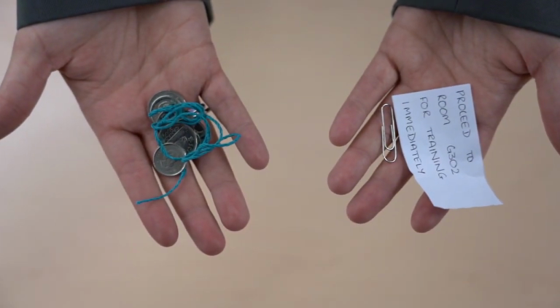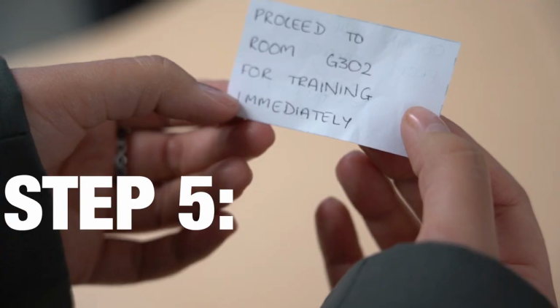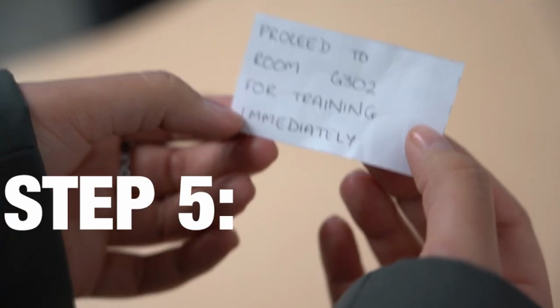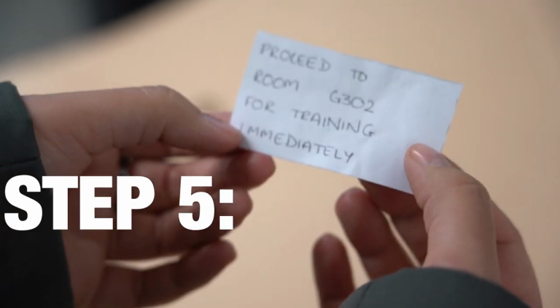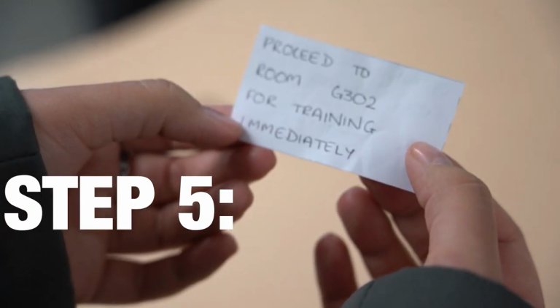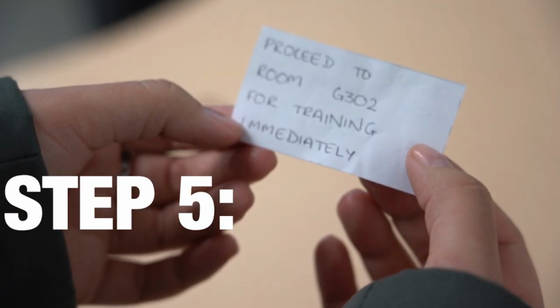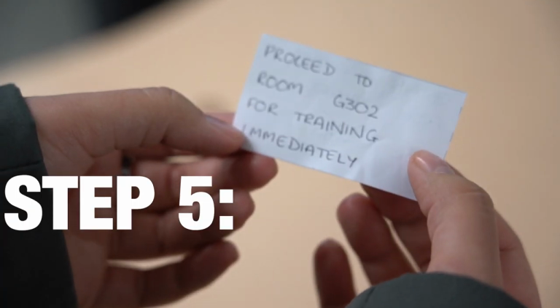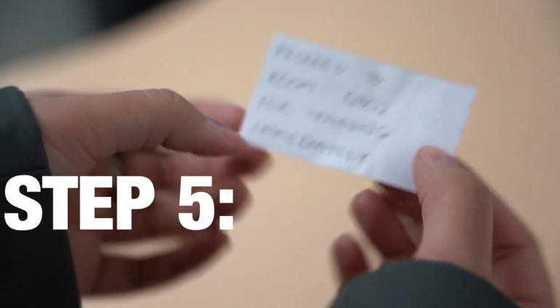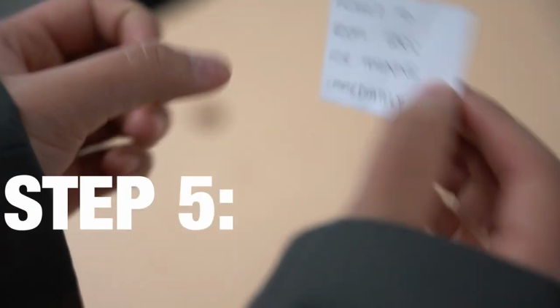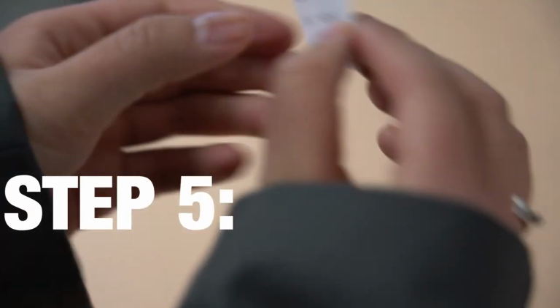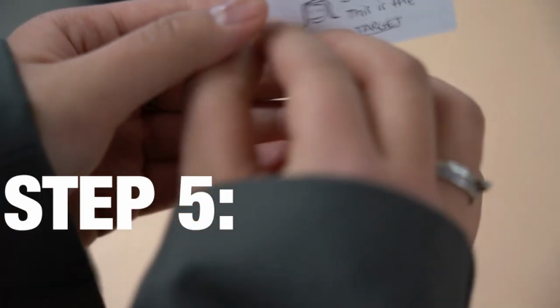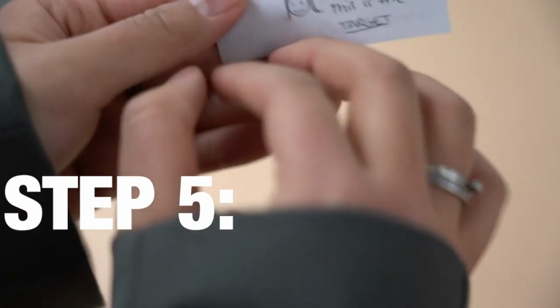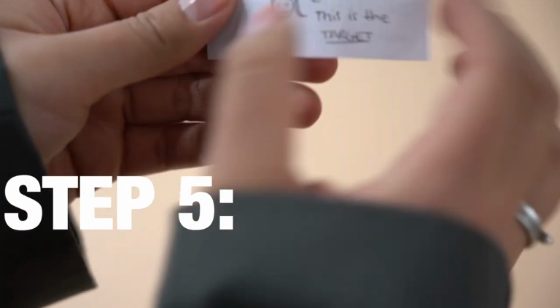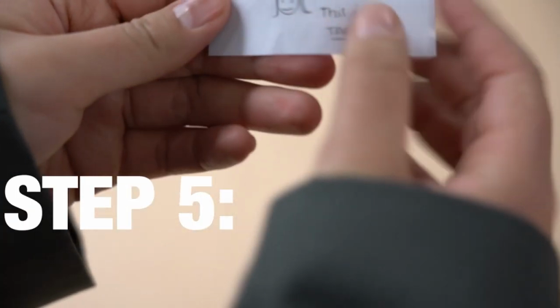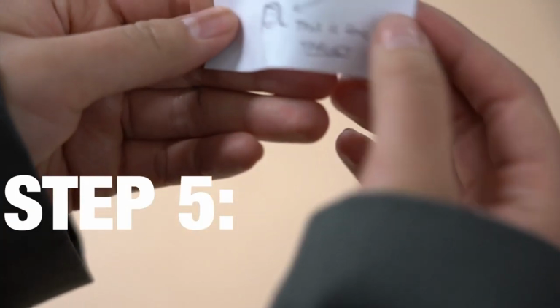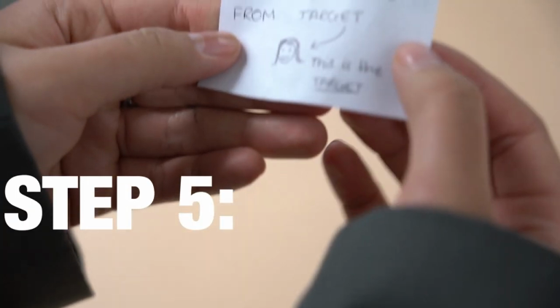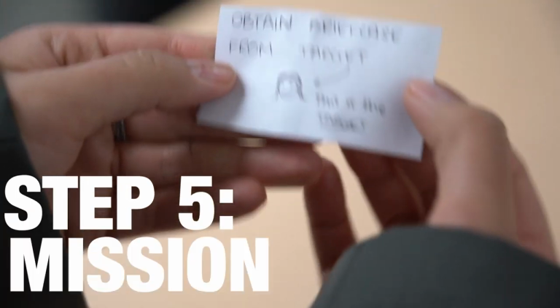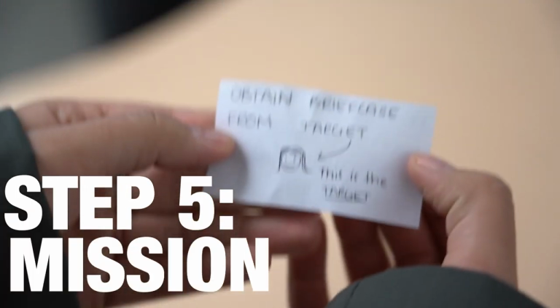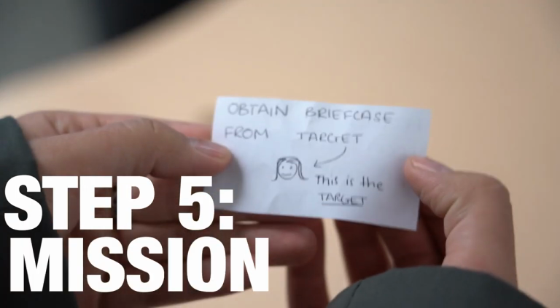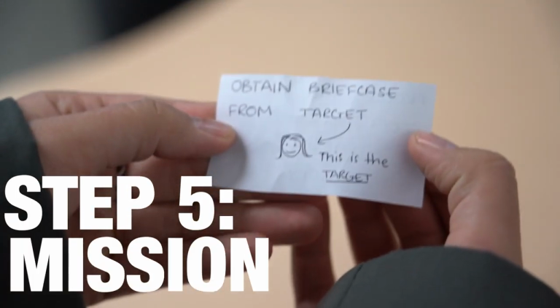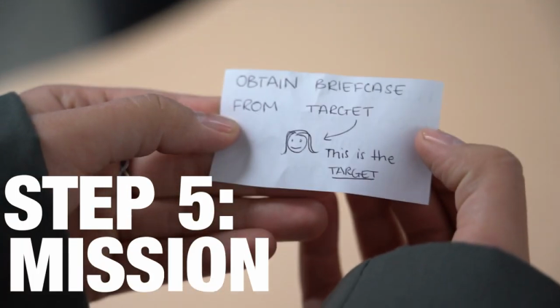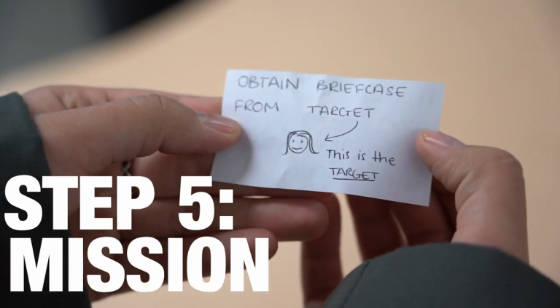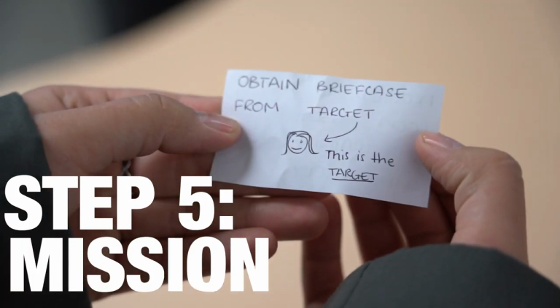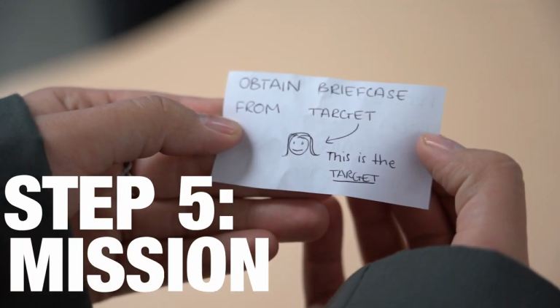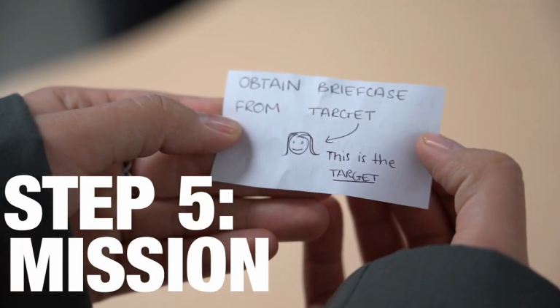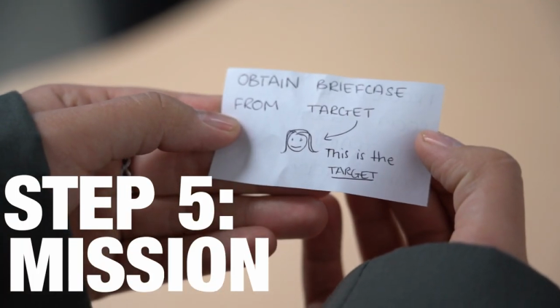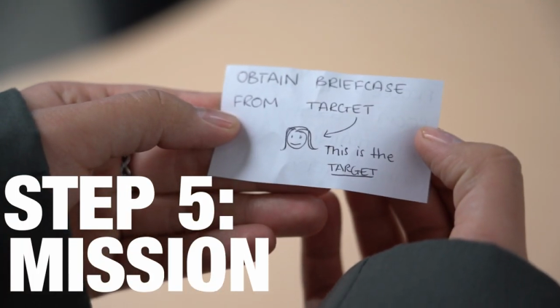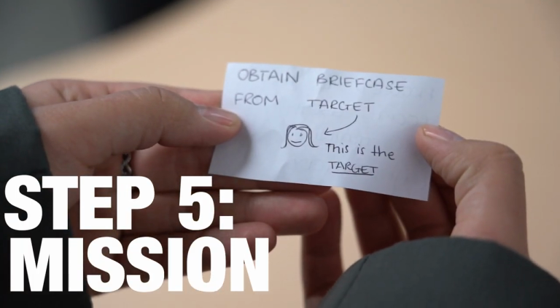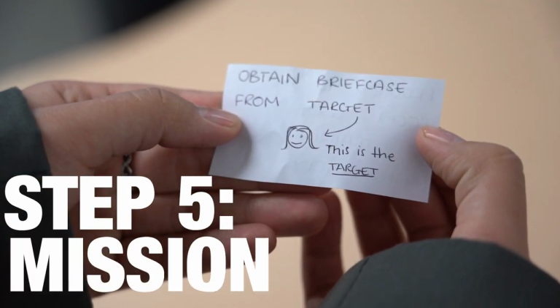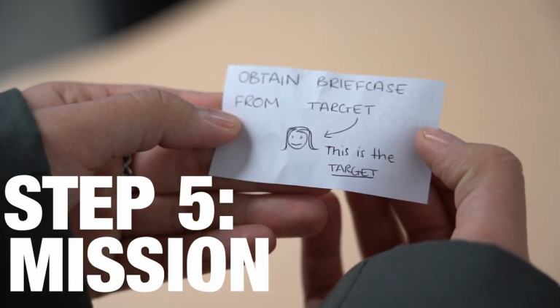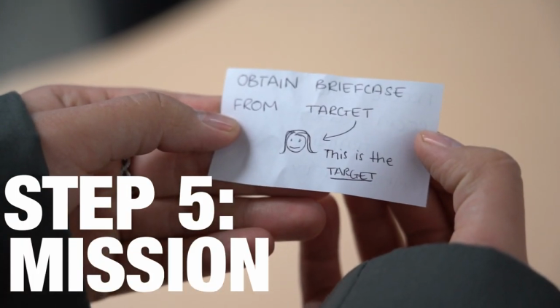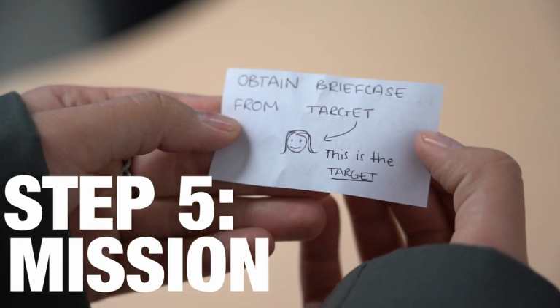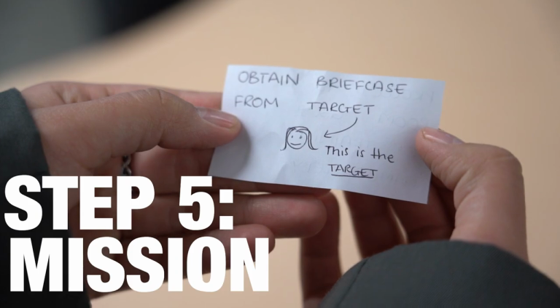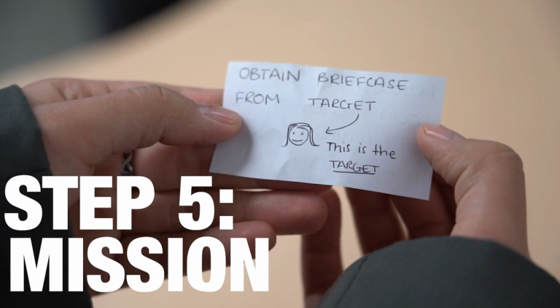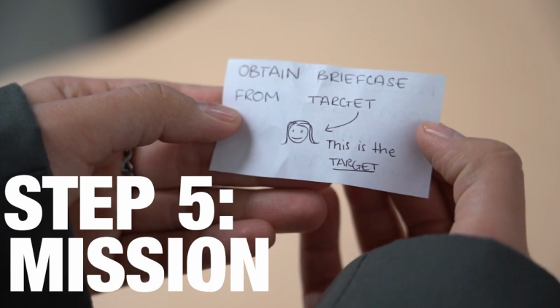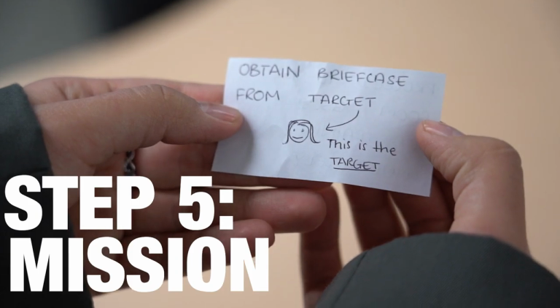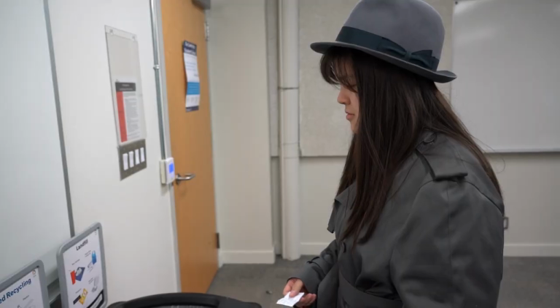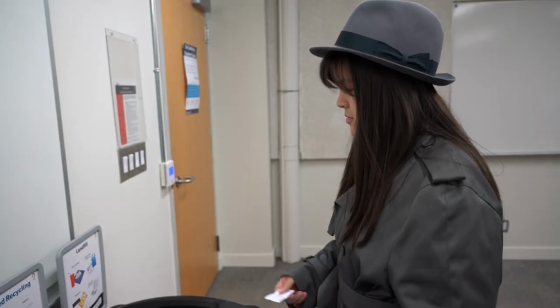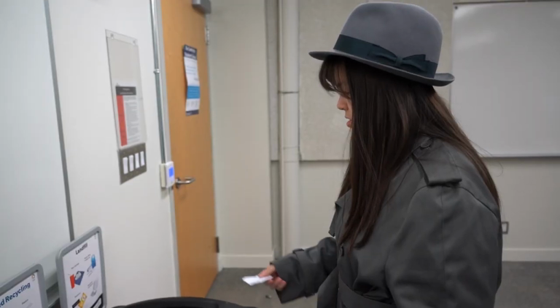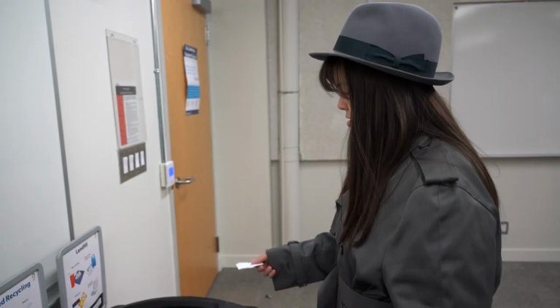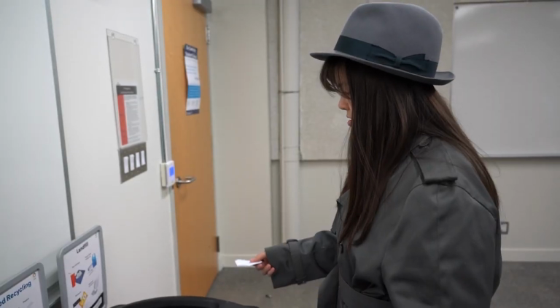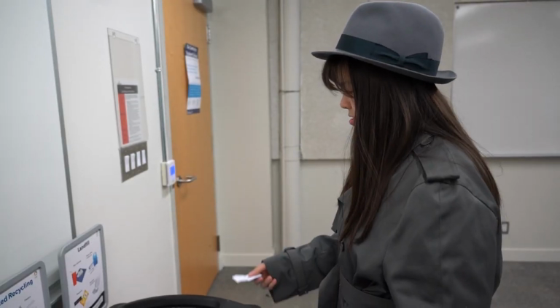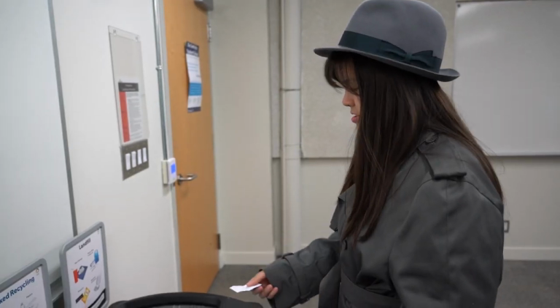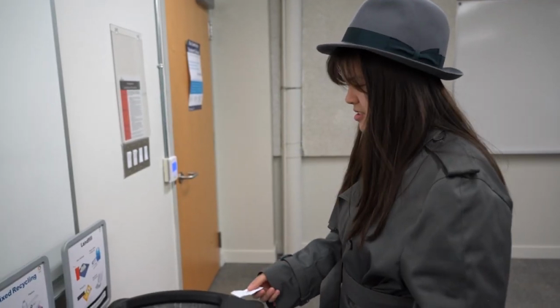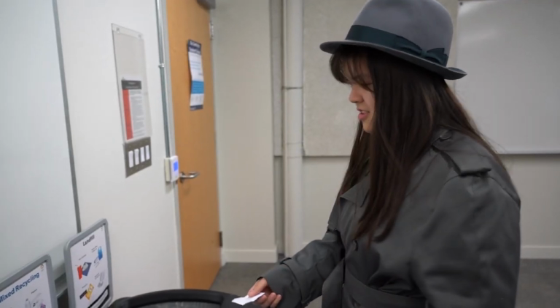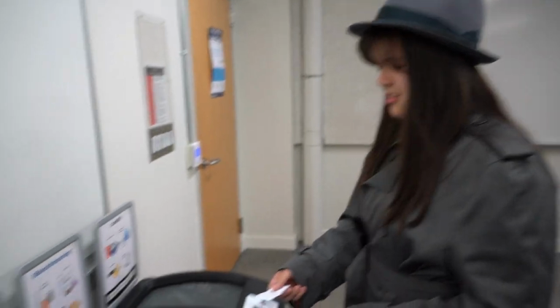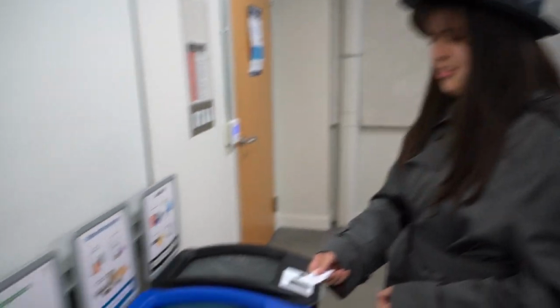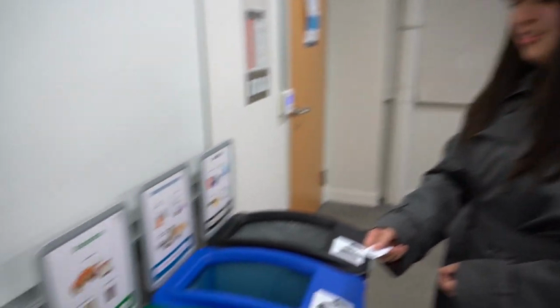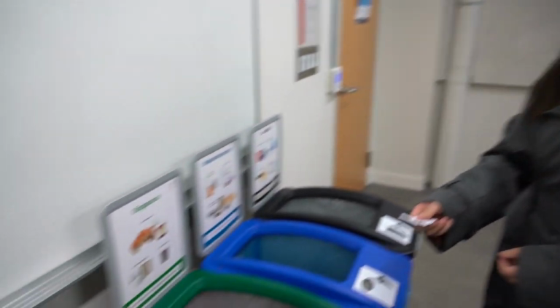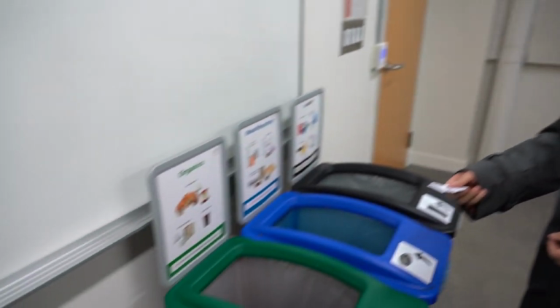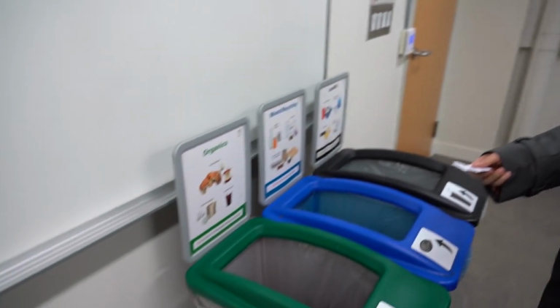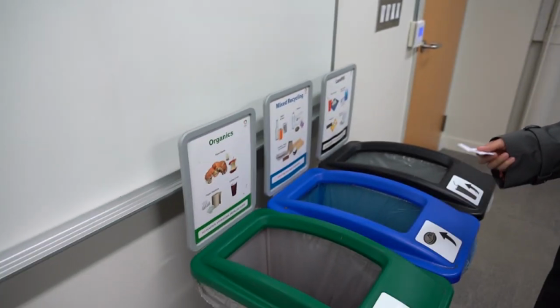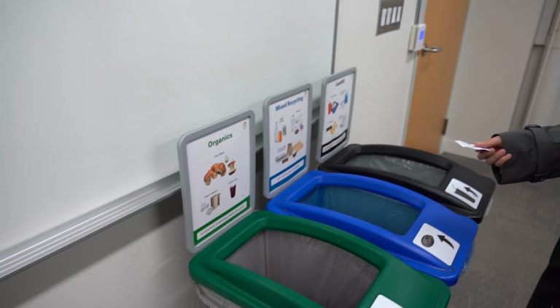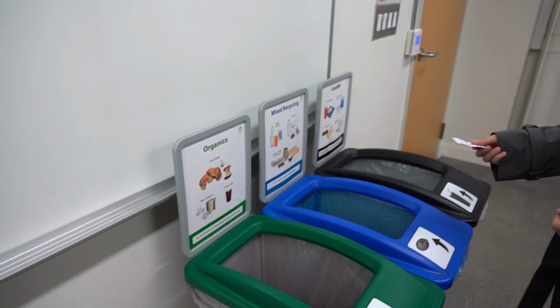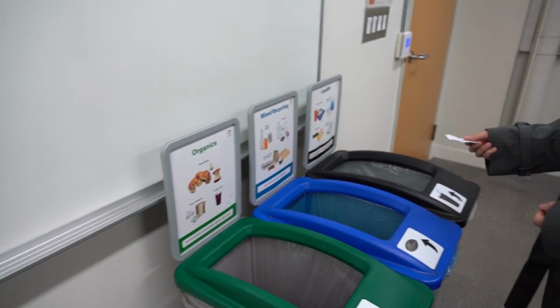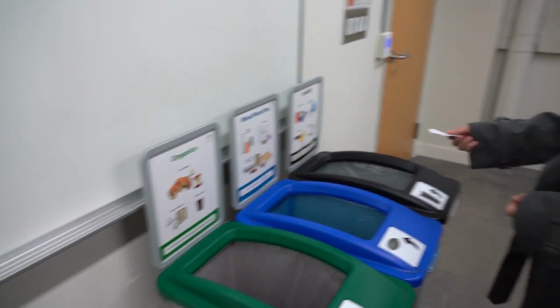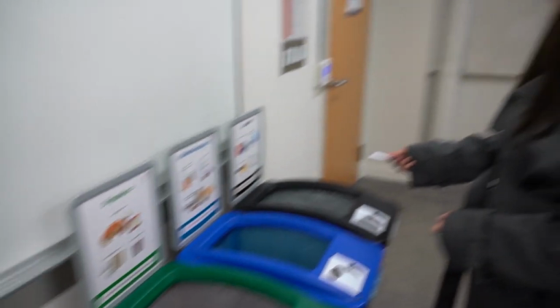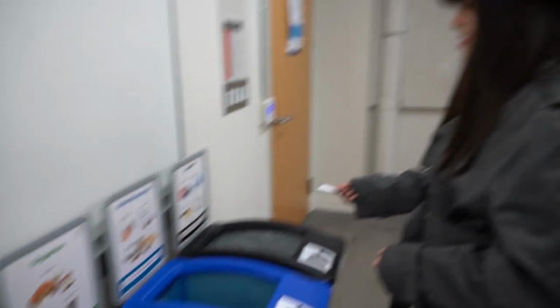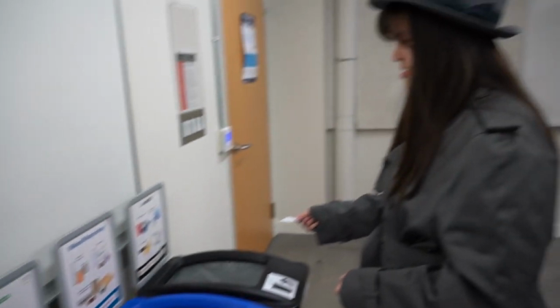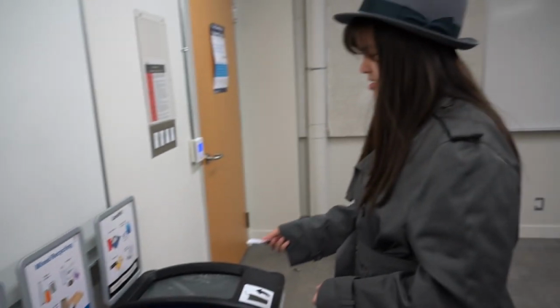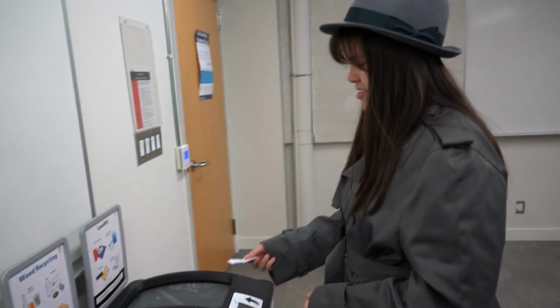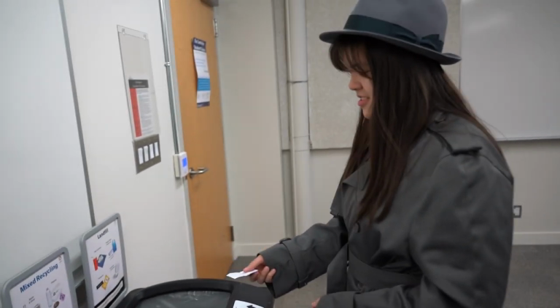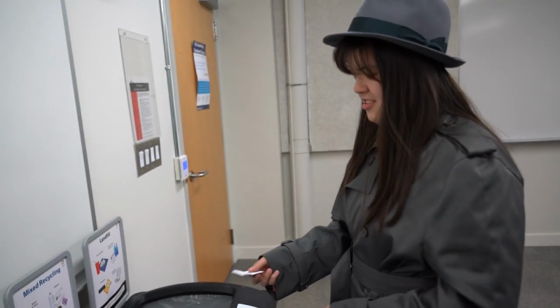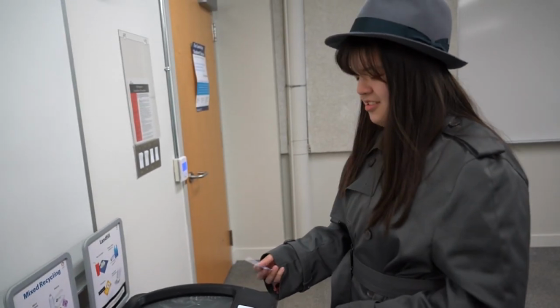Finally, Step 5: Carry out your top secret mission. Remember, all spies must dispose of evidence immediately.